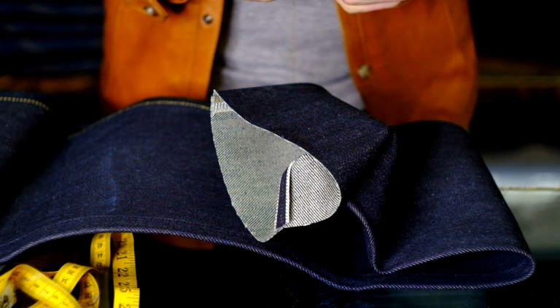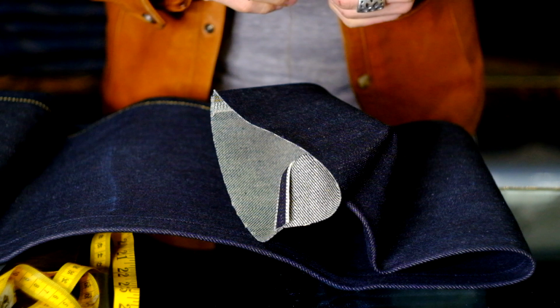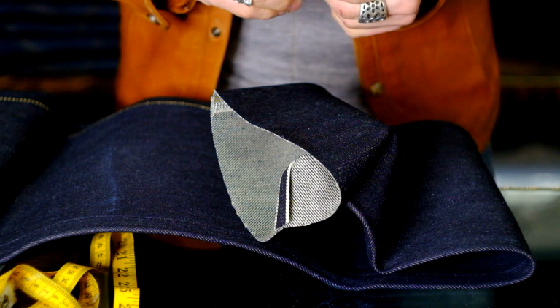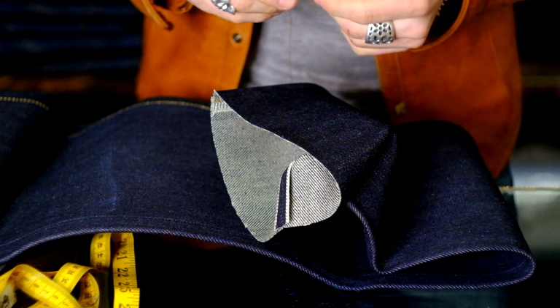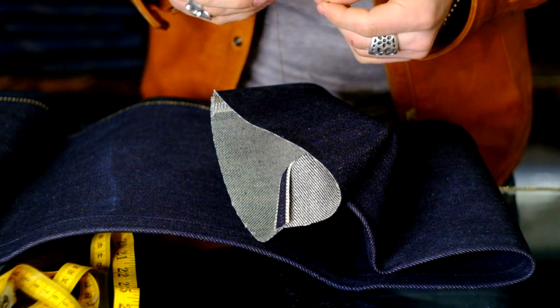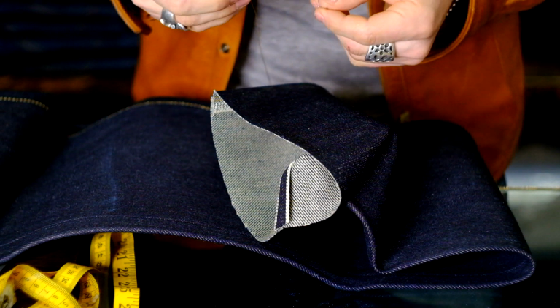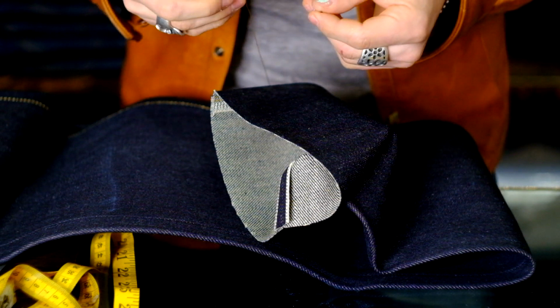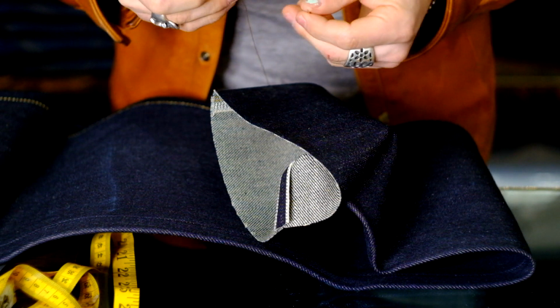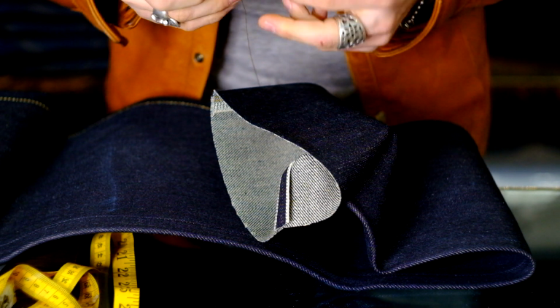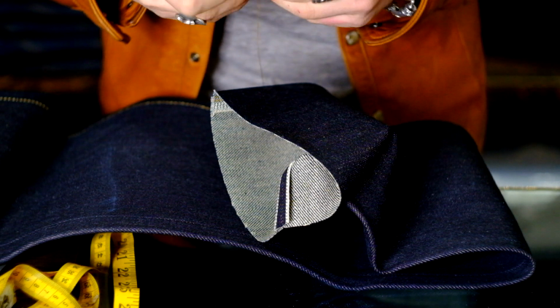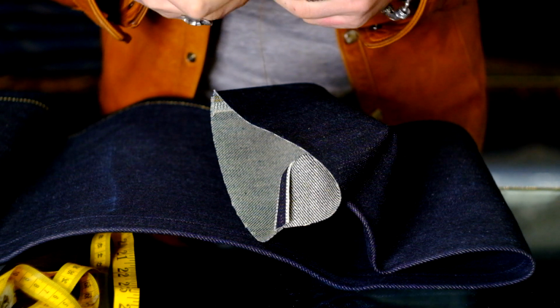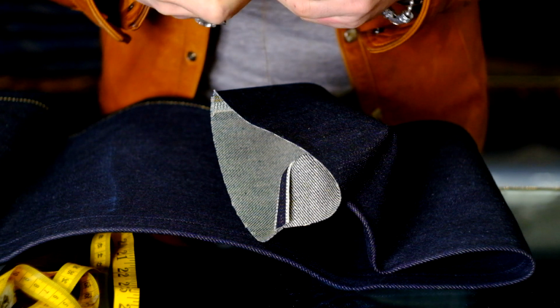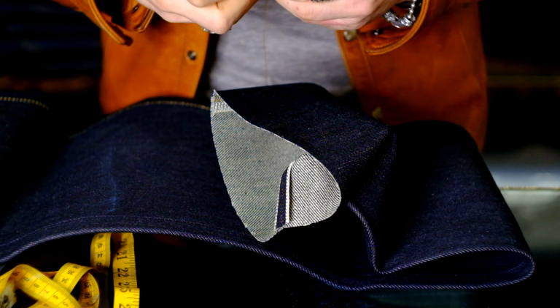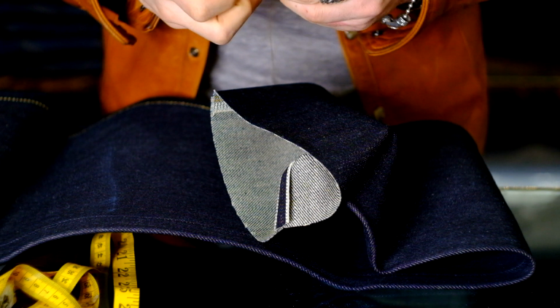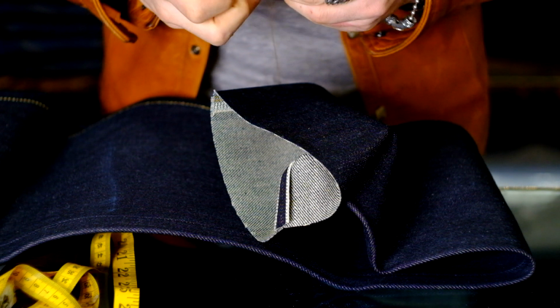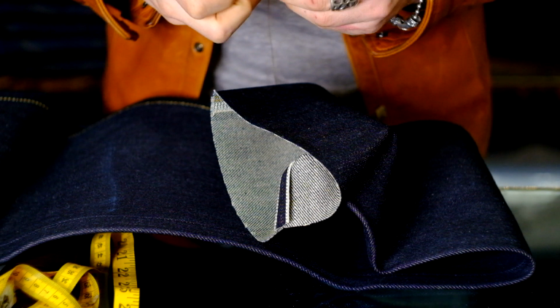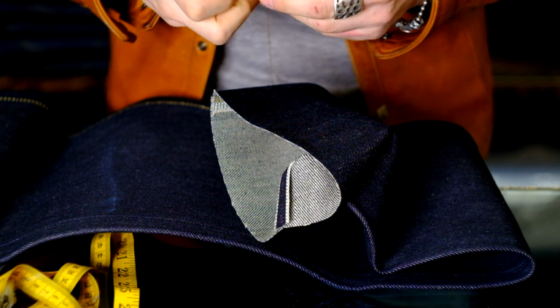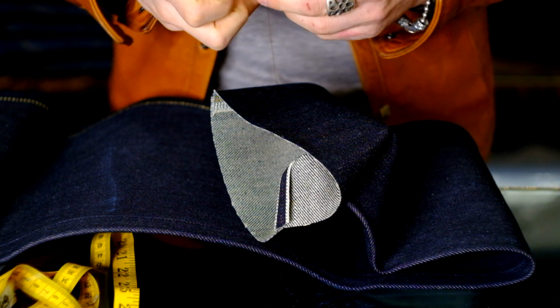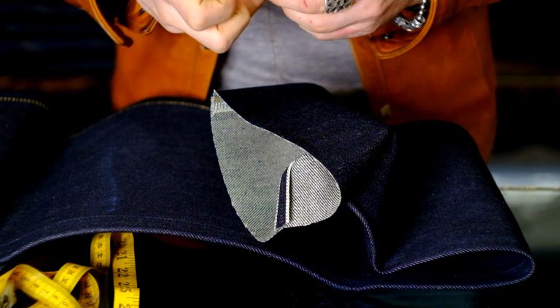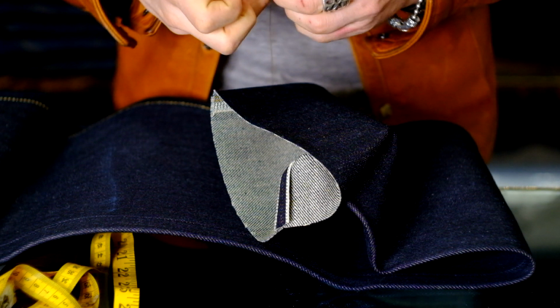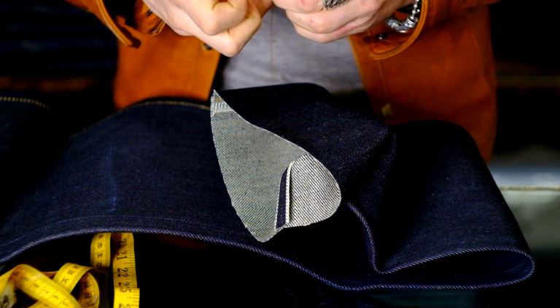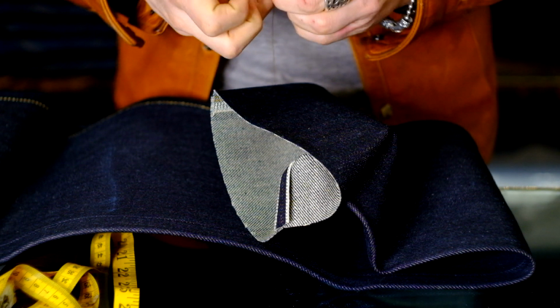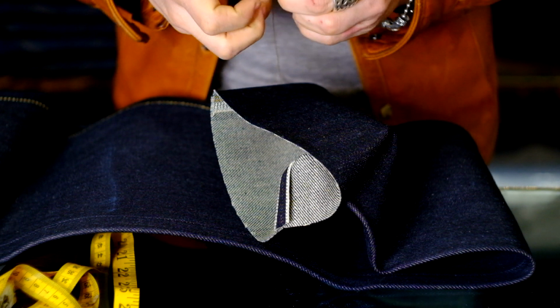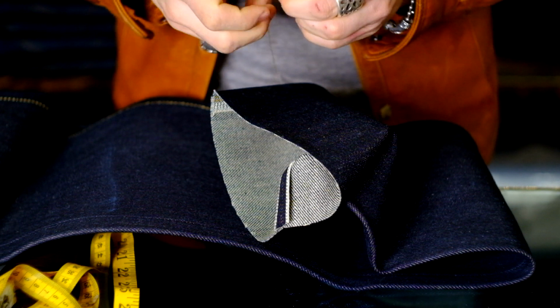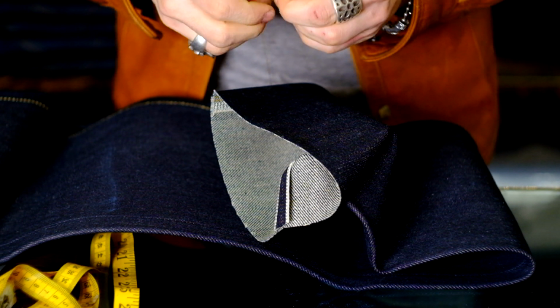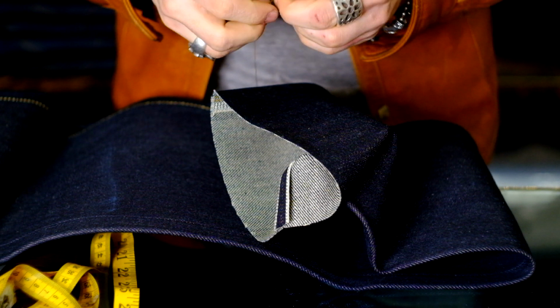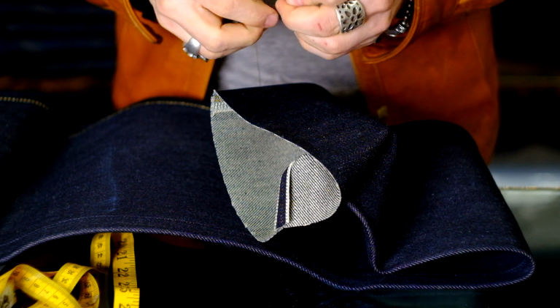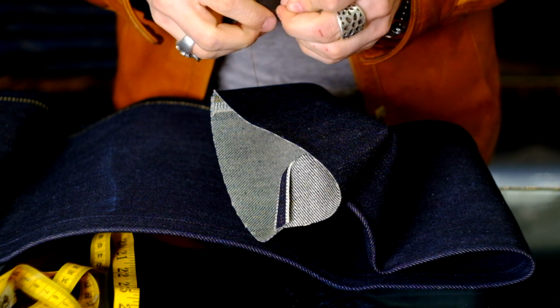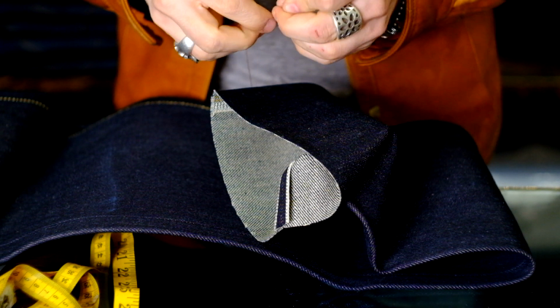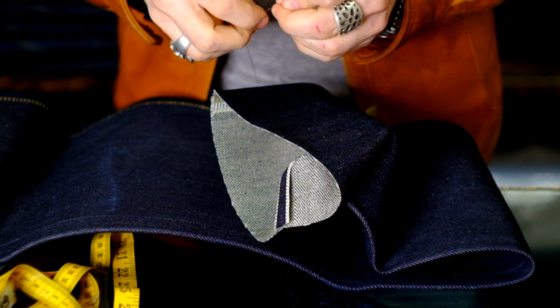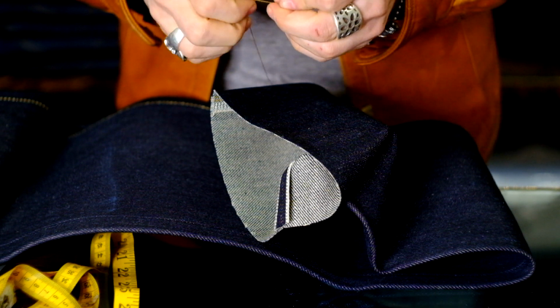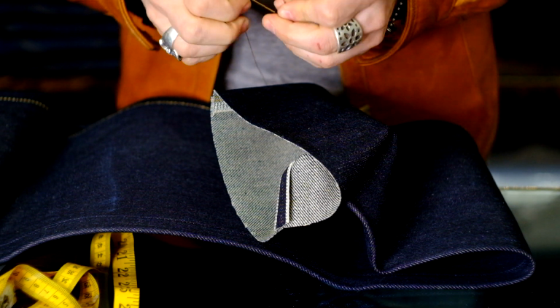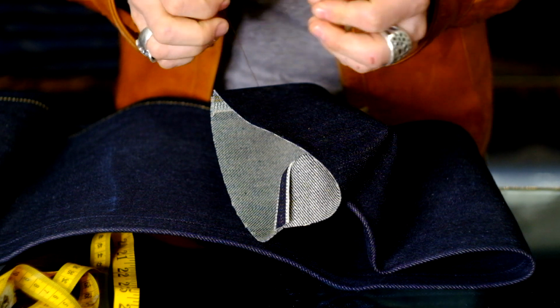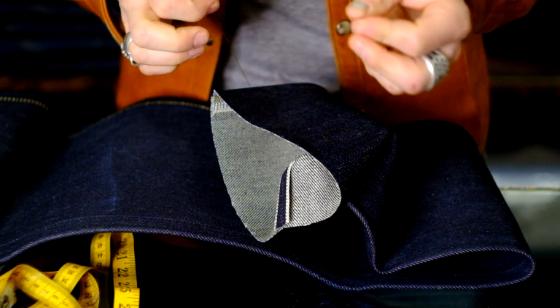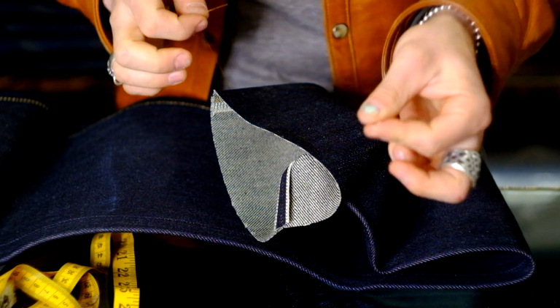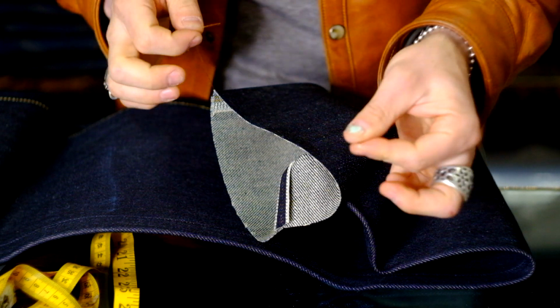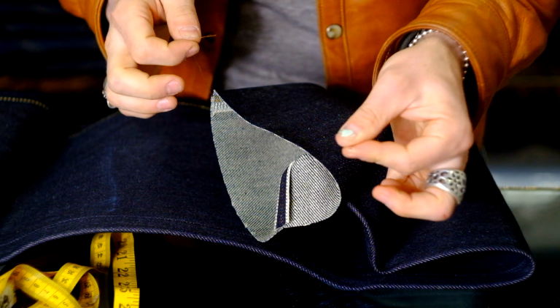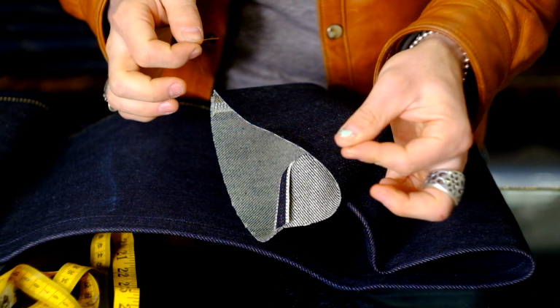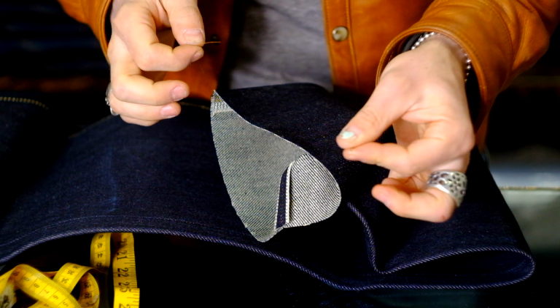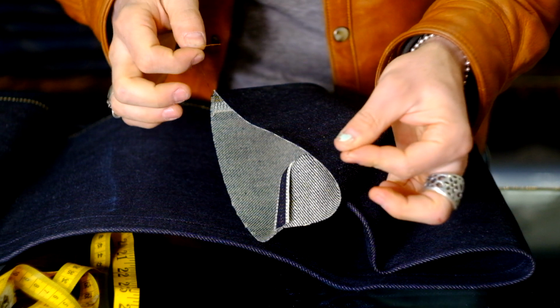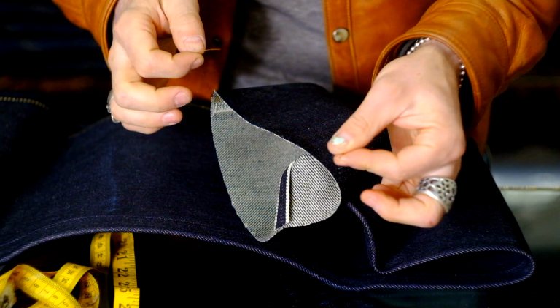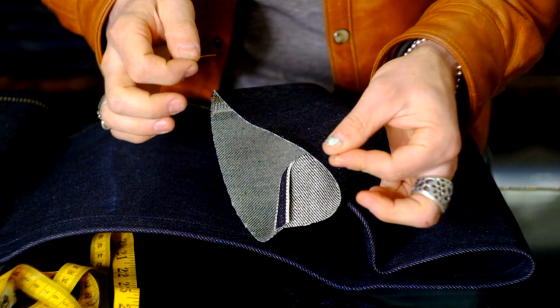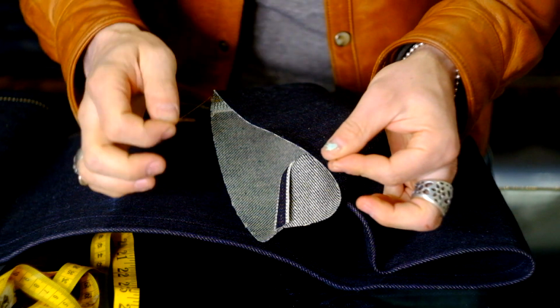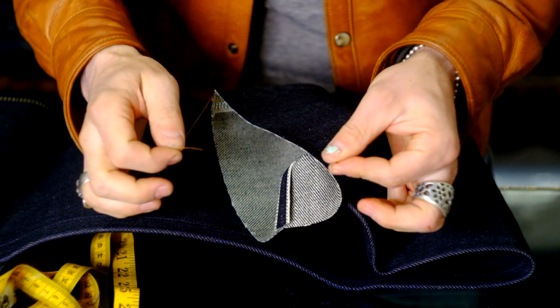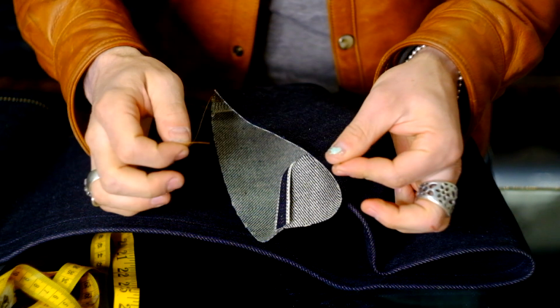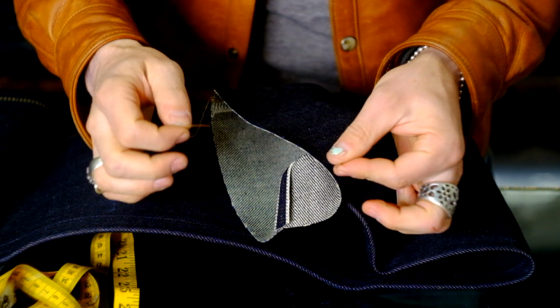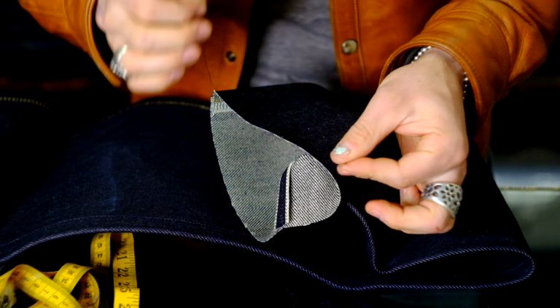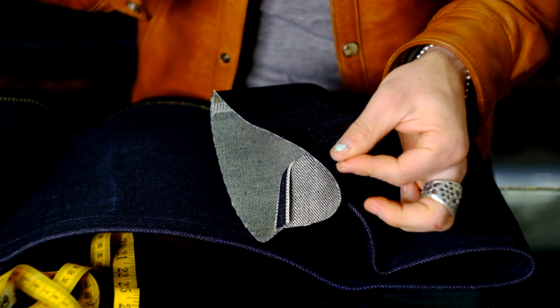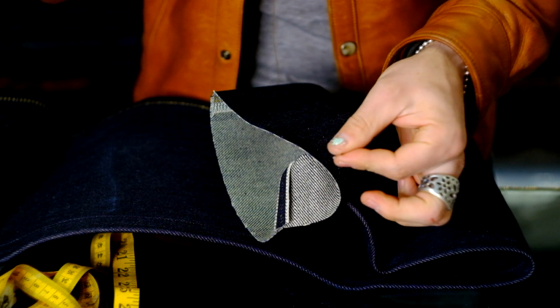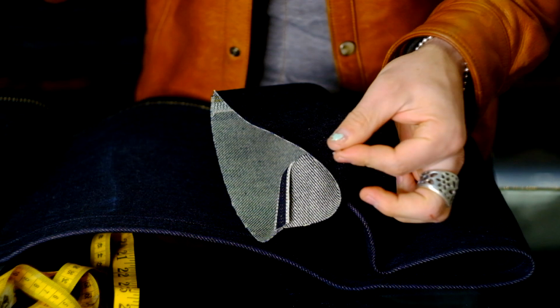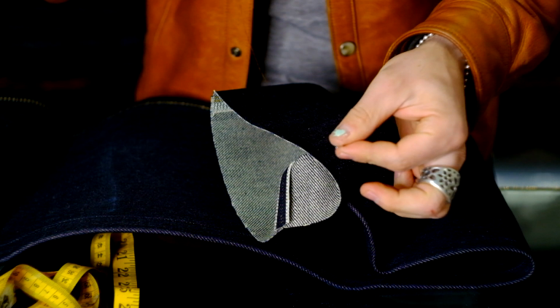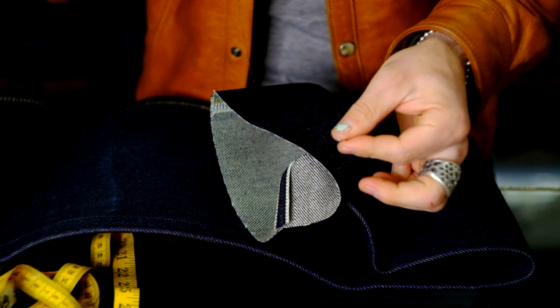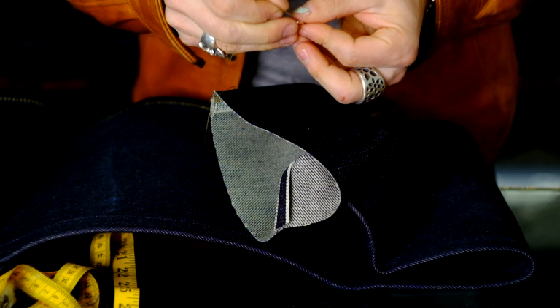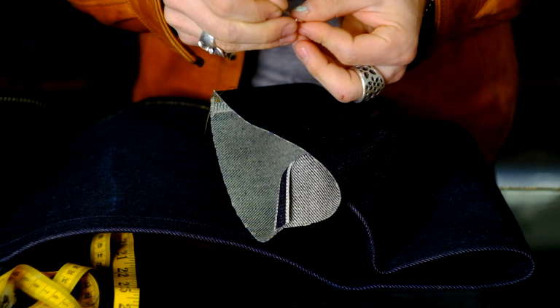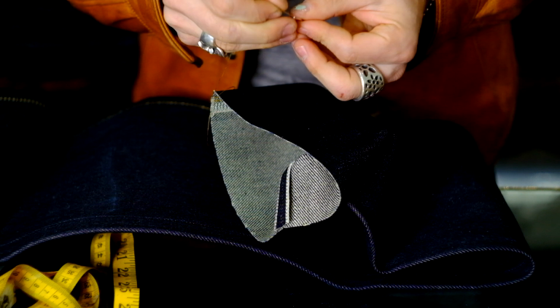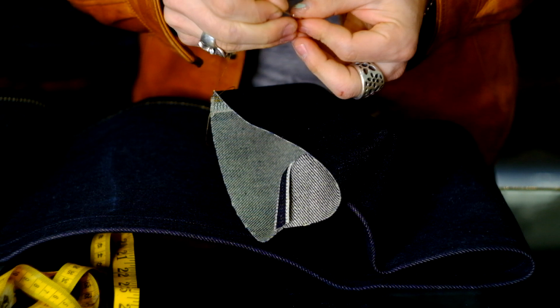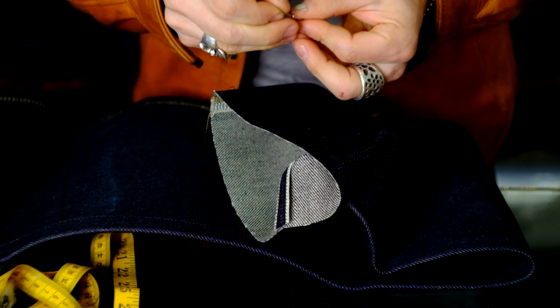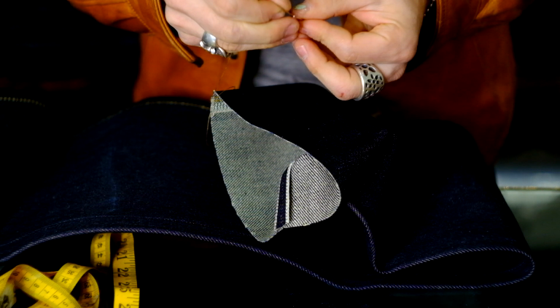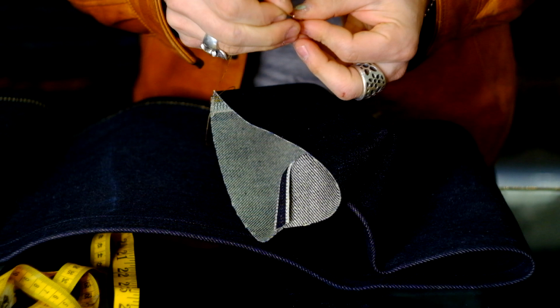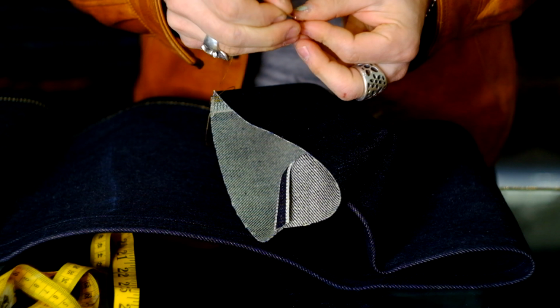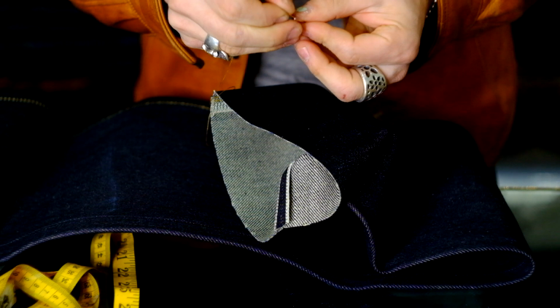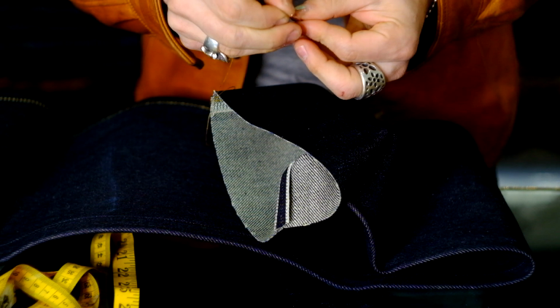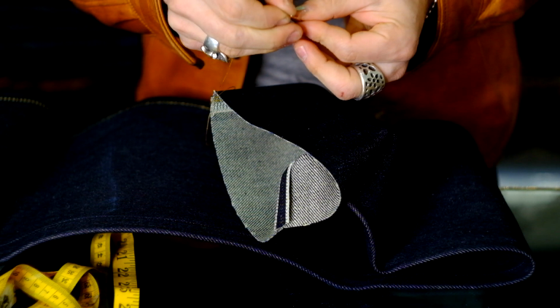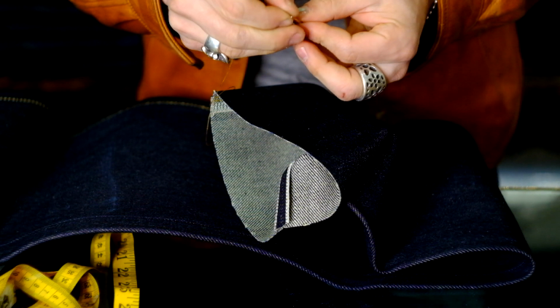Here's a quick tip if you're ever planning to run a raw hem. All you need is a needle and a thread — obviously, thread the needle.